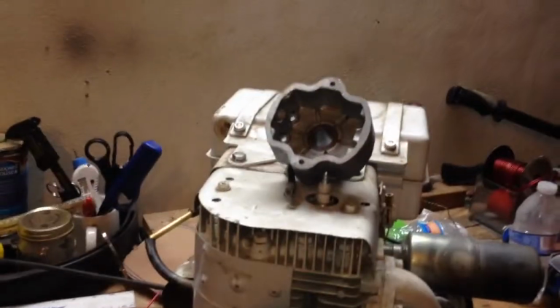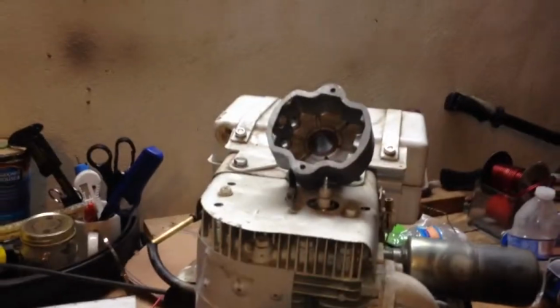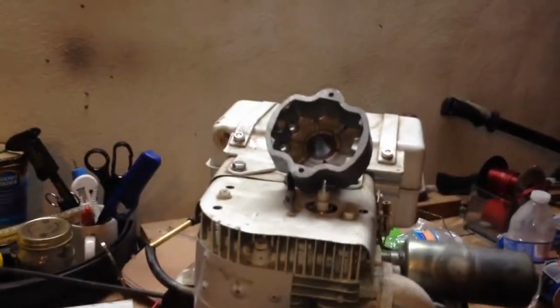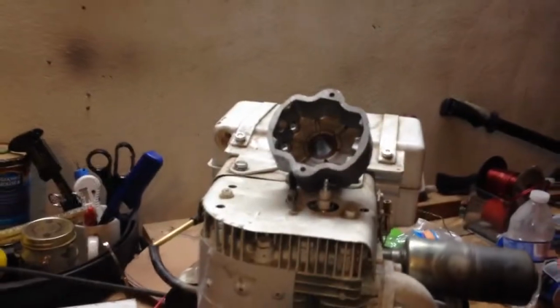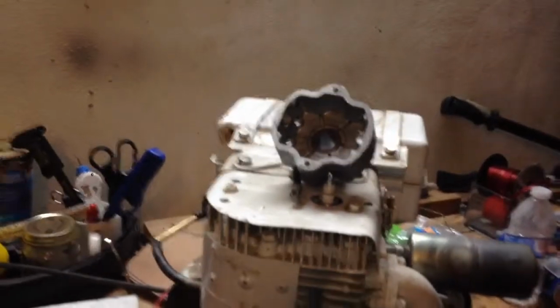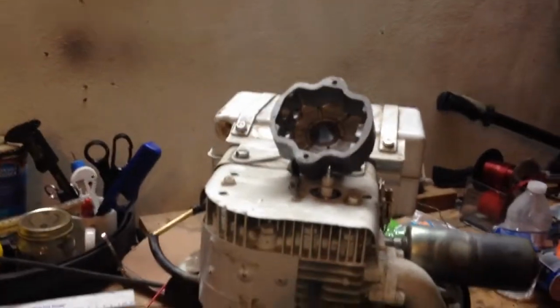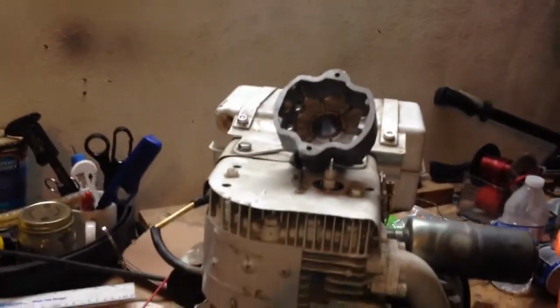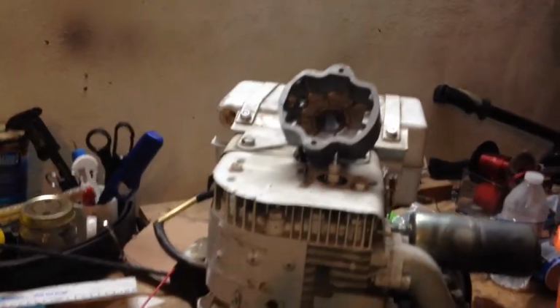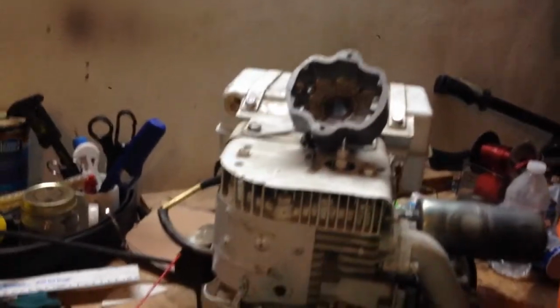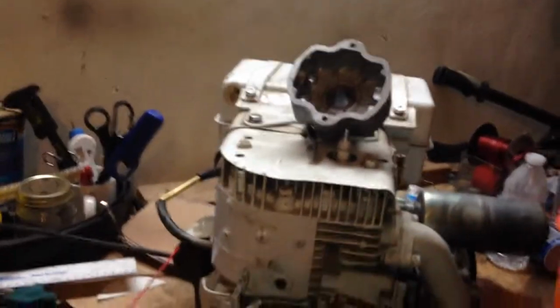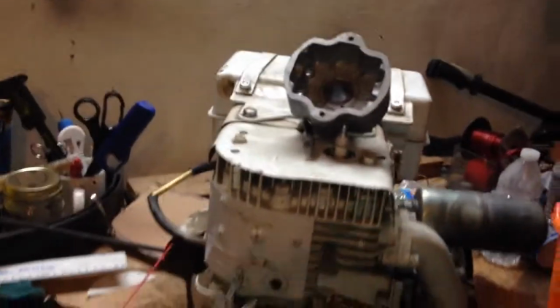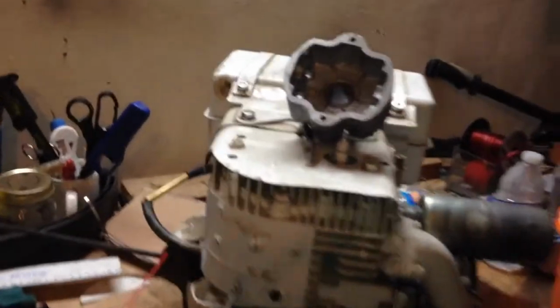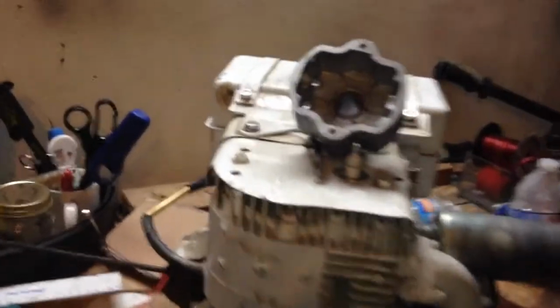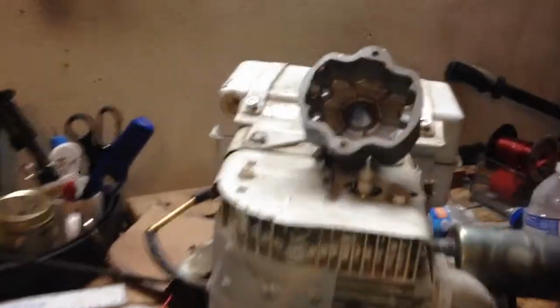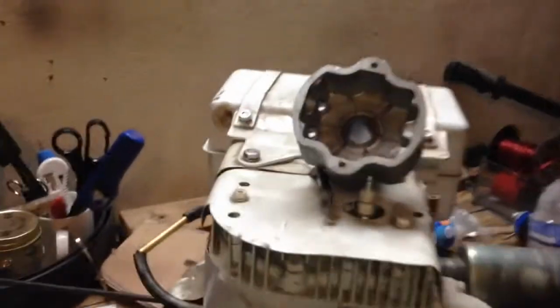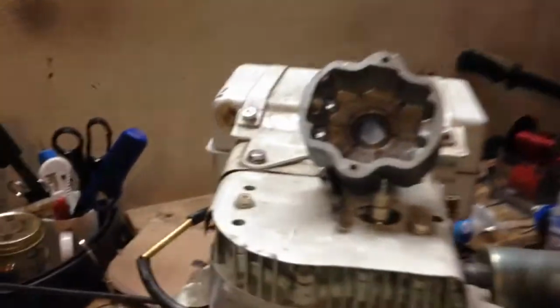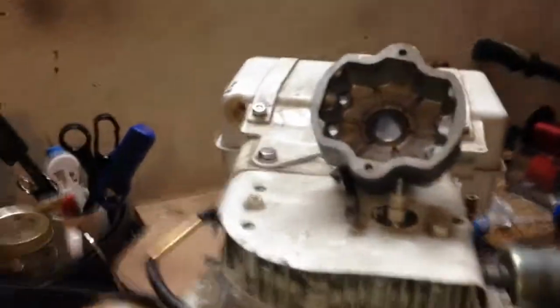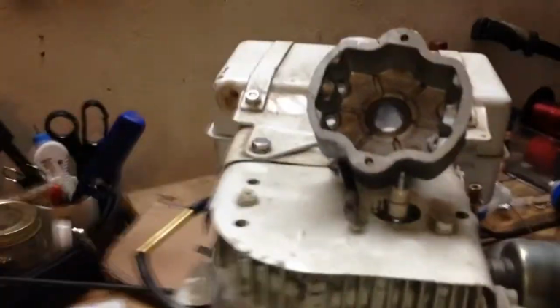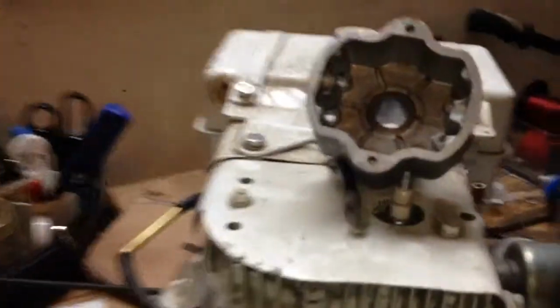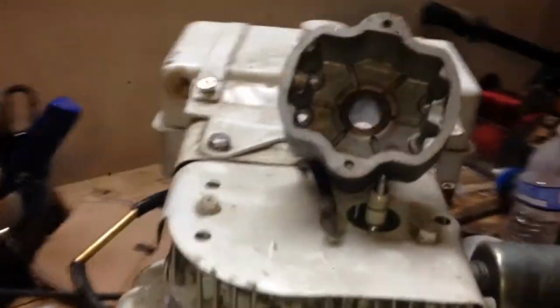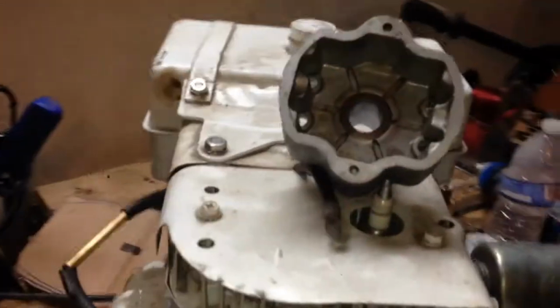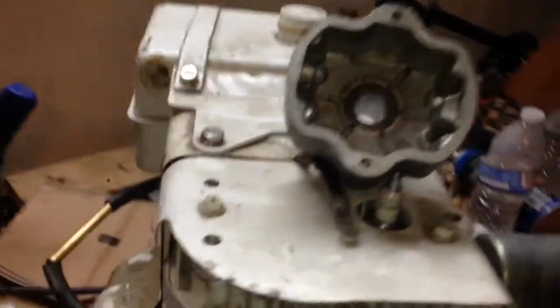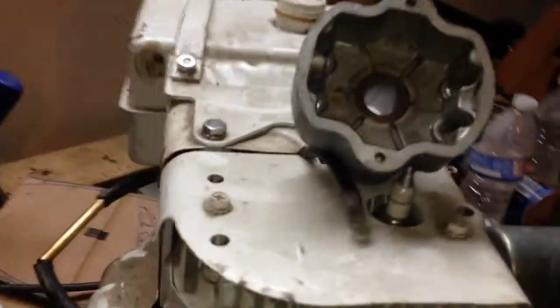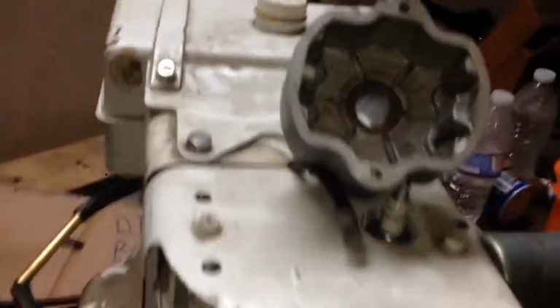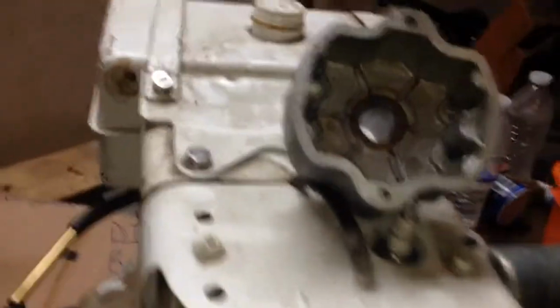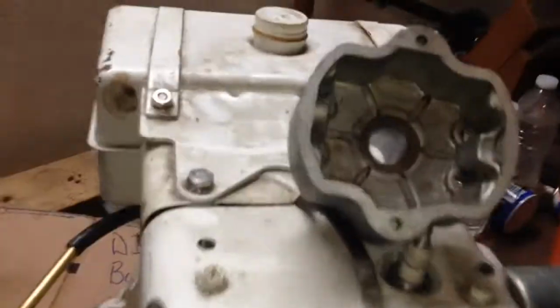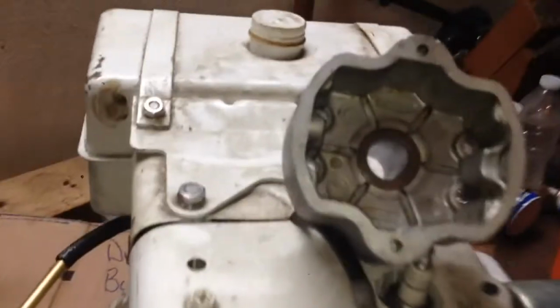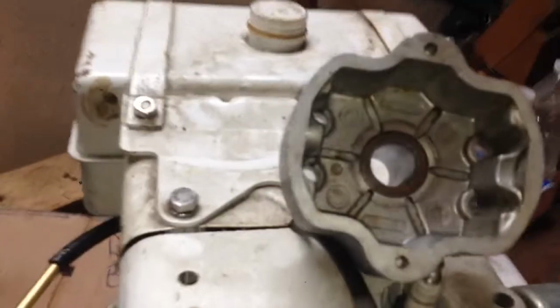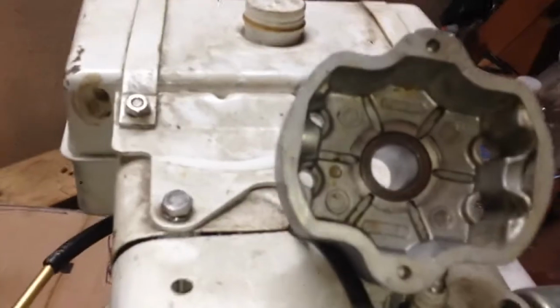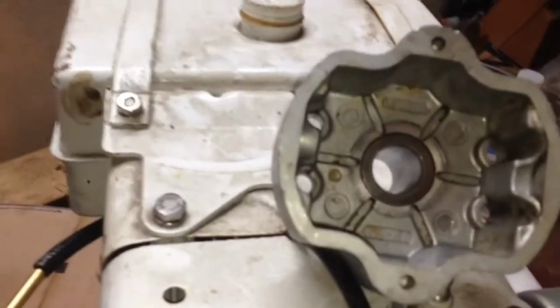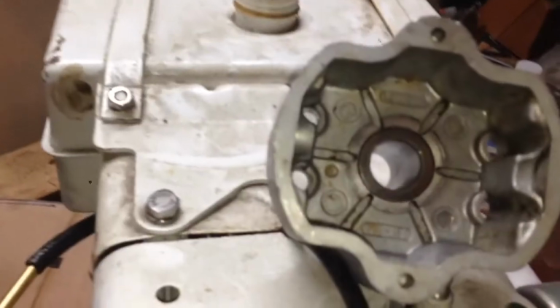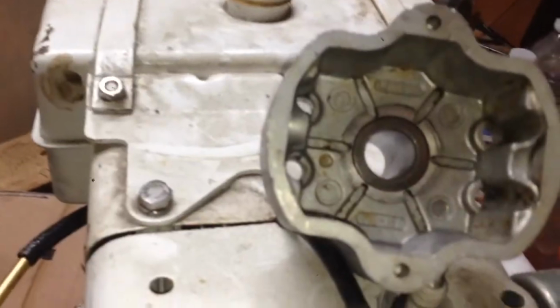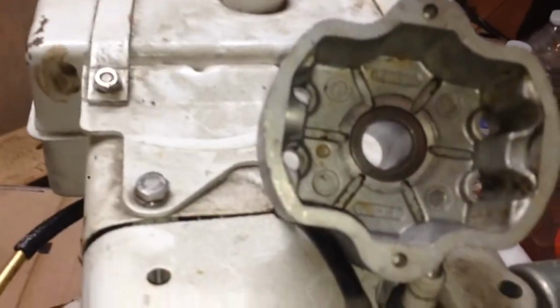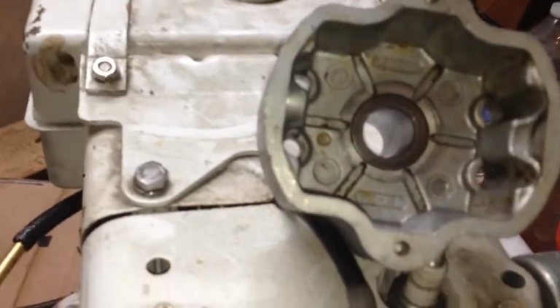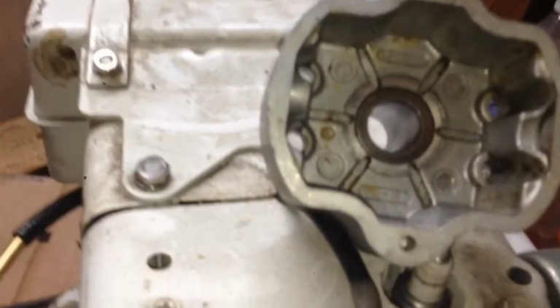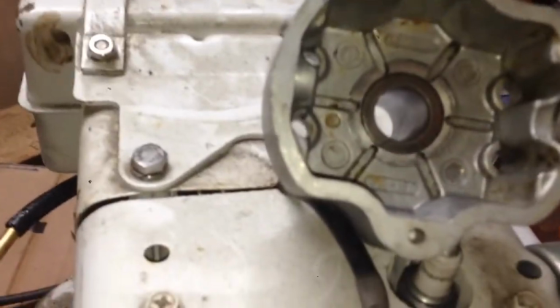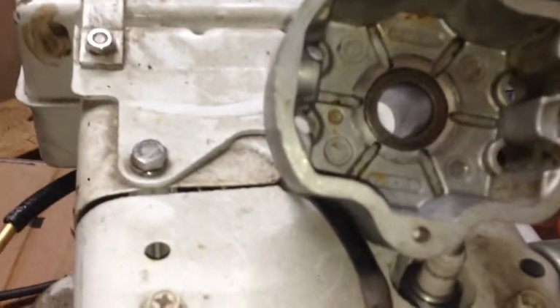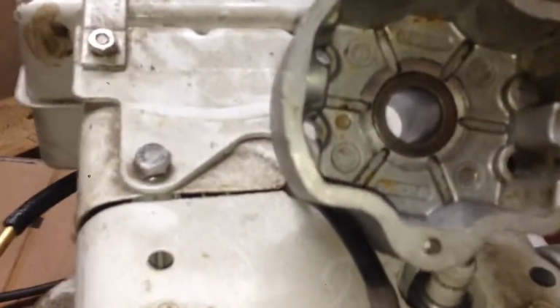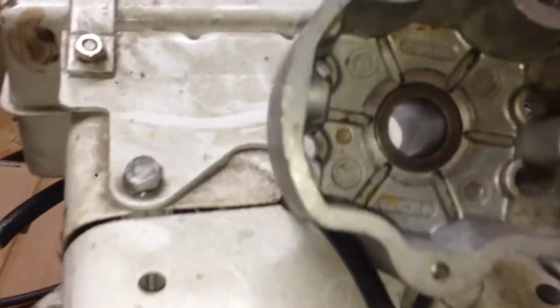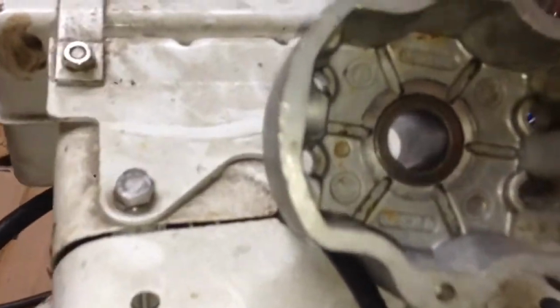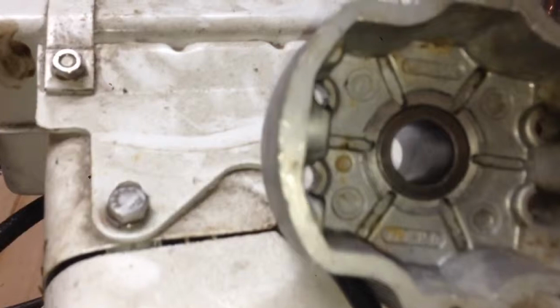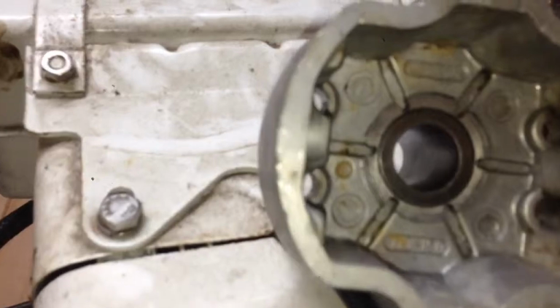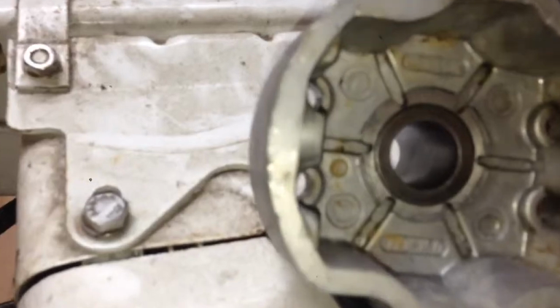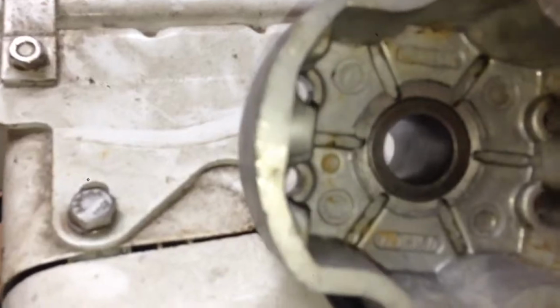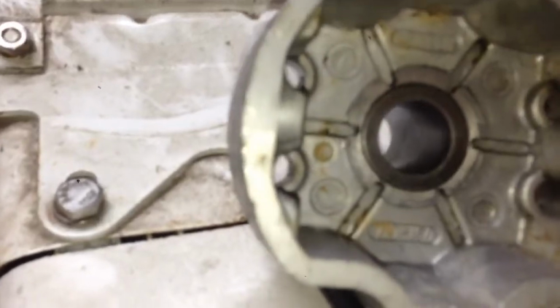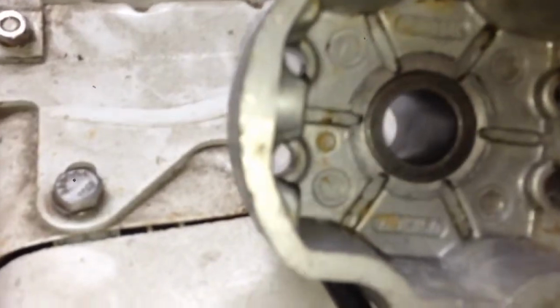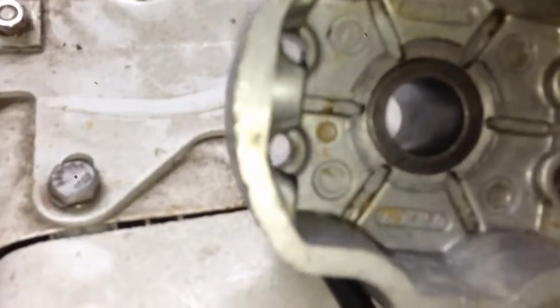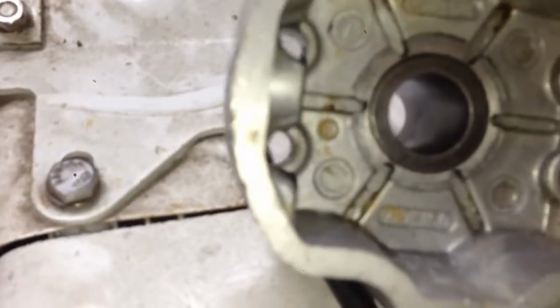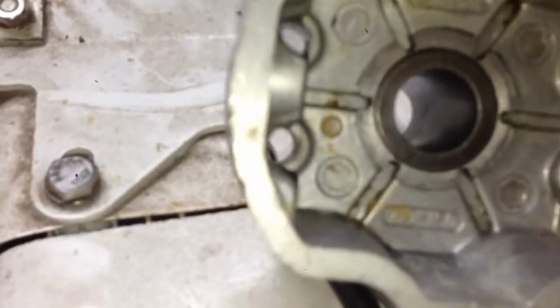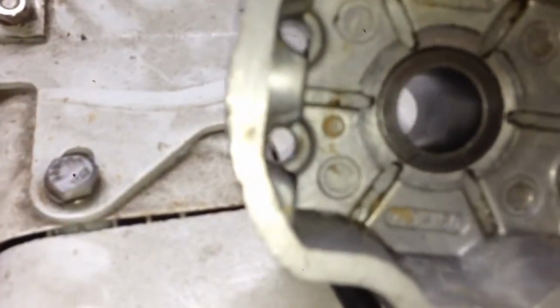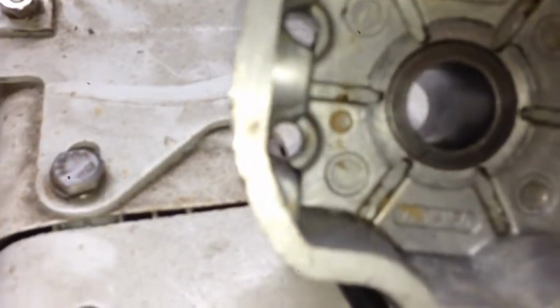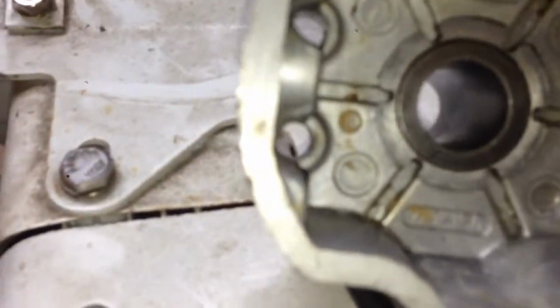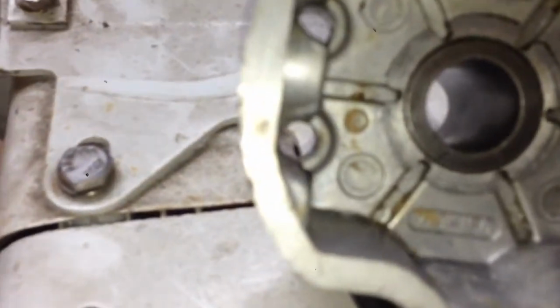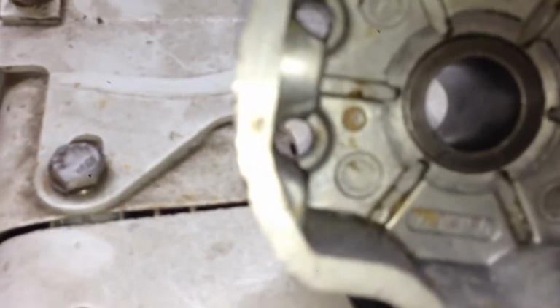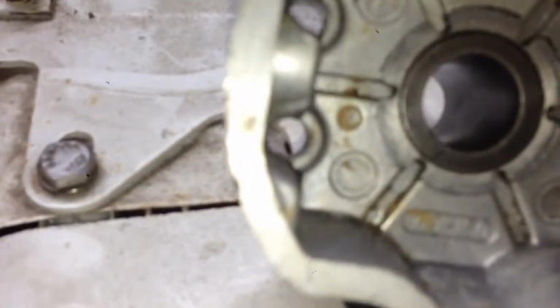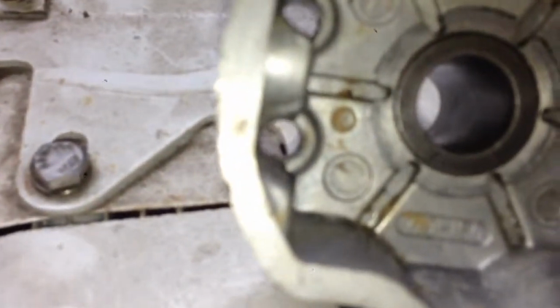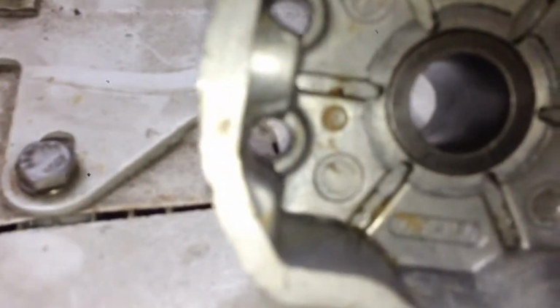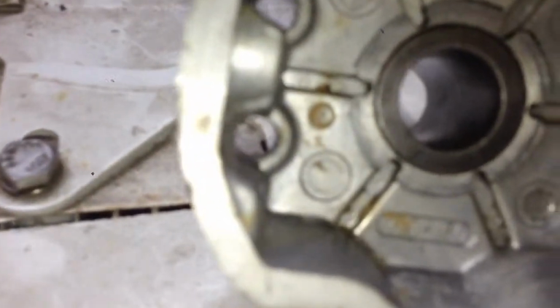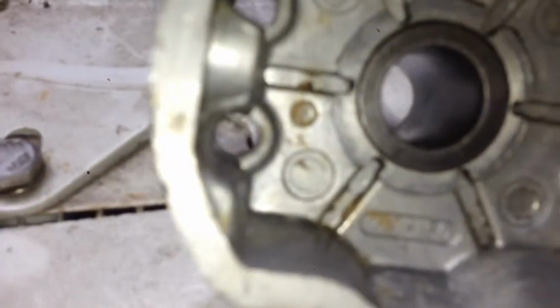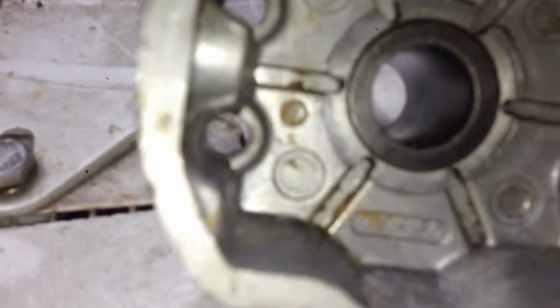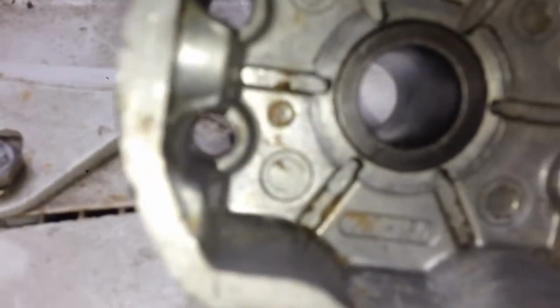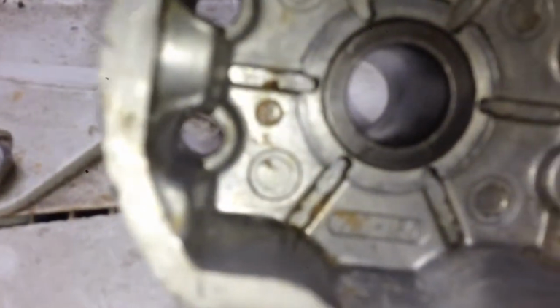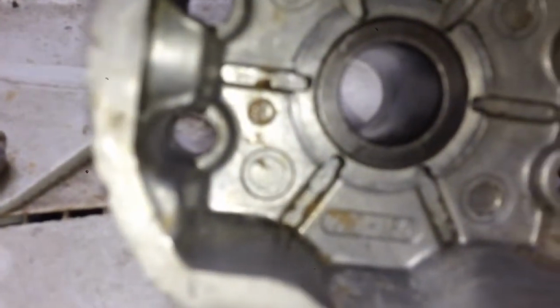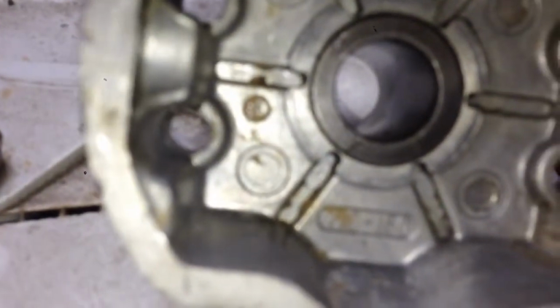Alright guys, I need your expert opinion. Cleaning up the differential on the mud bug.